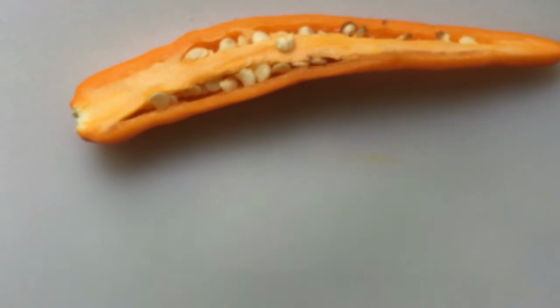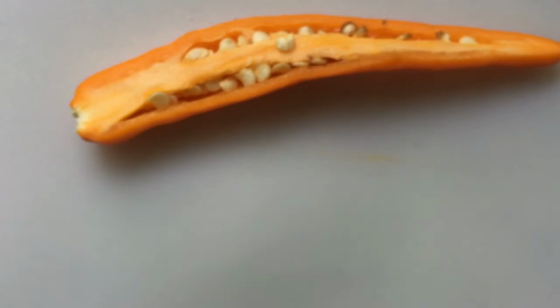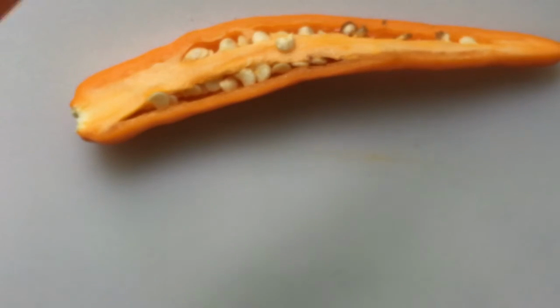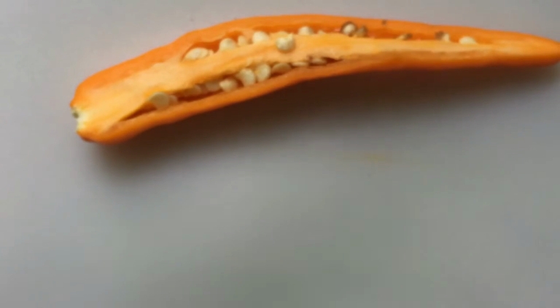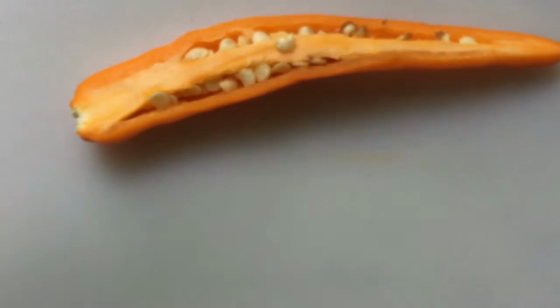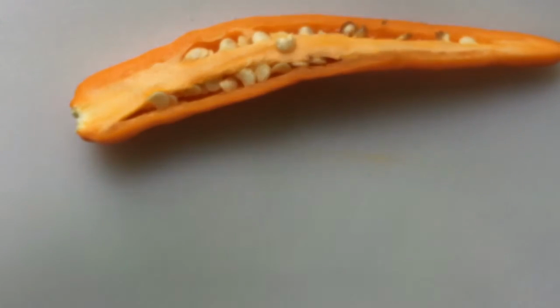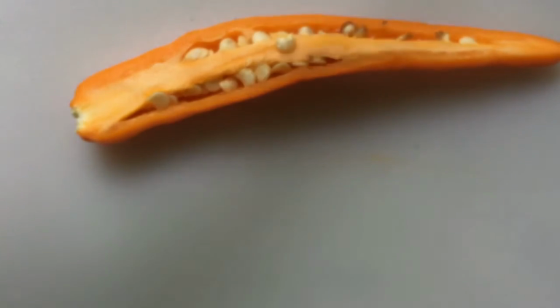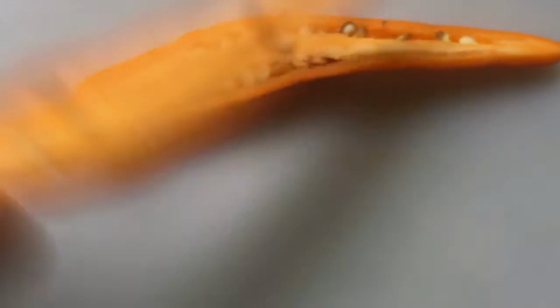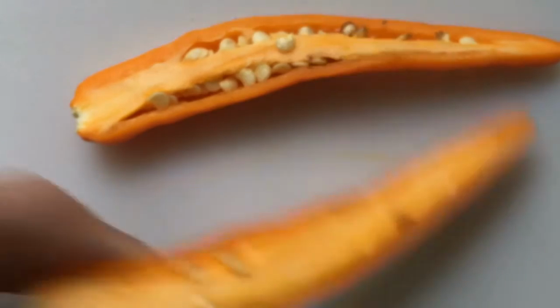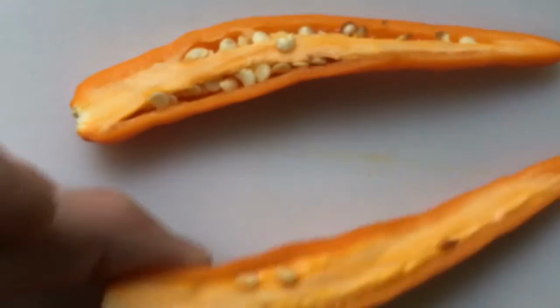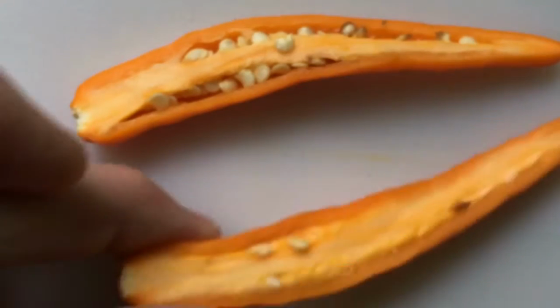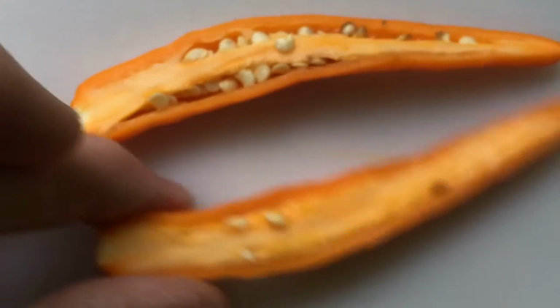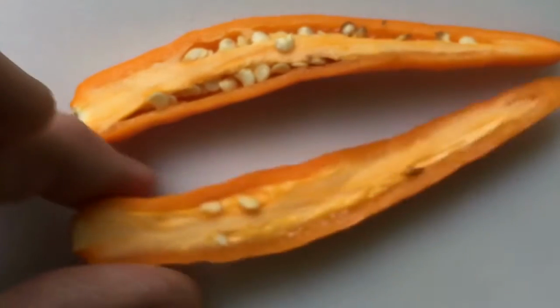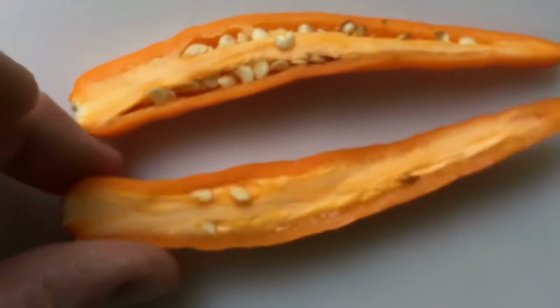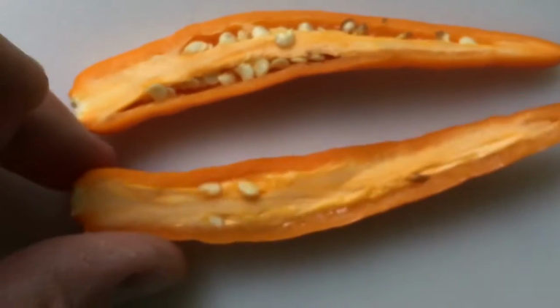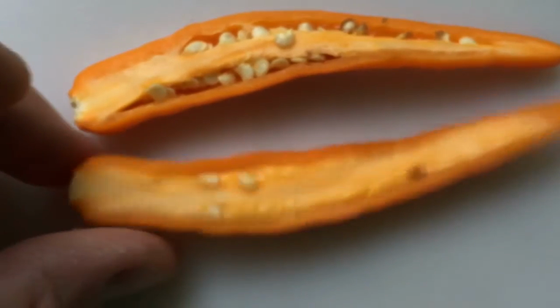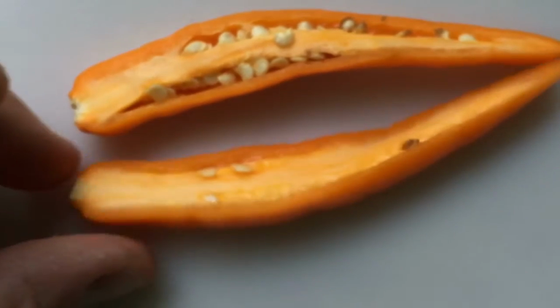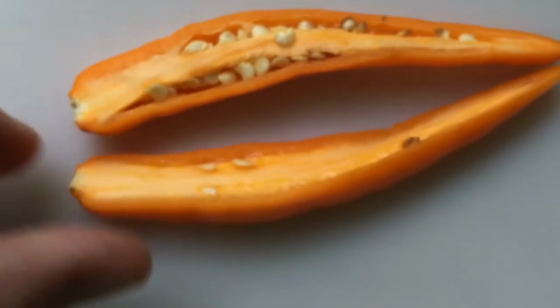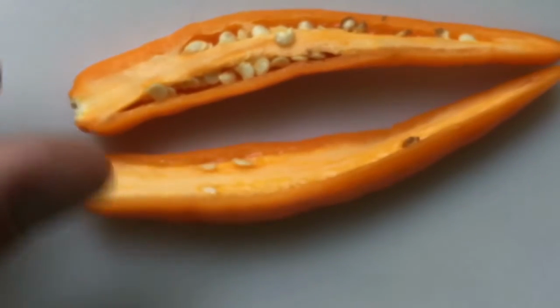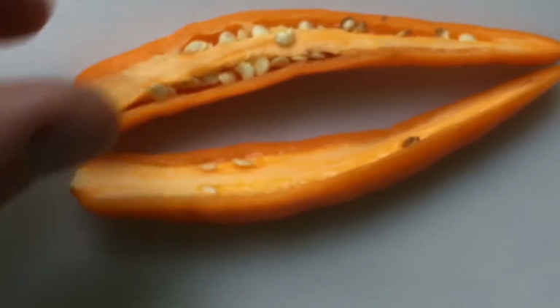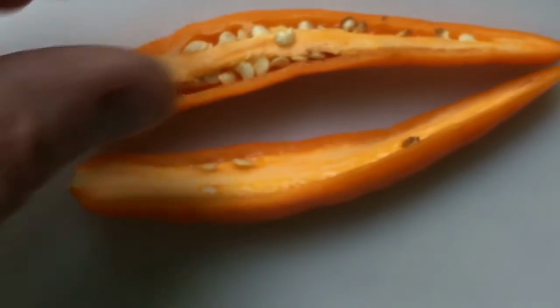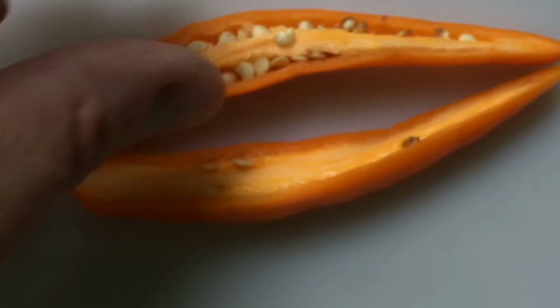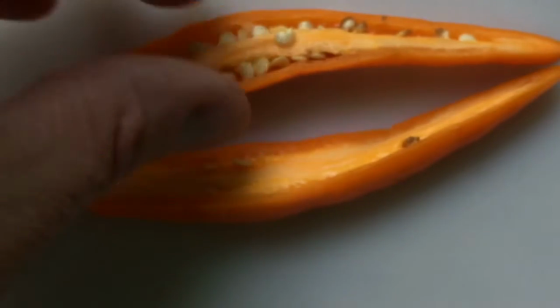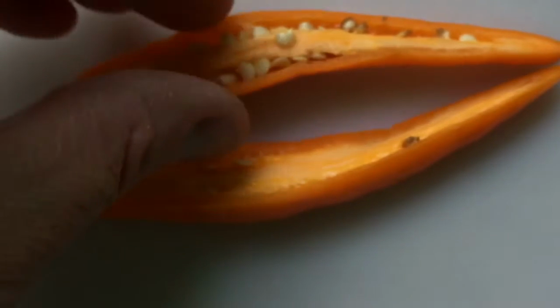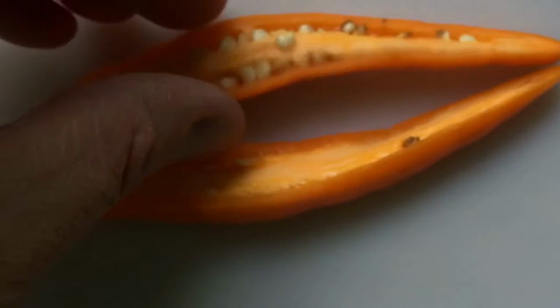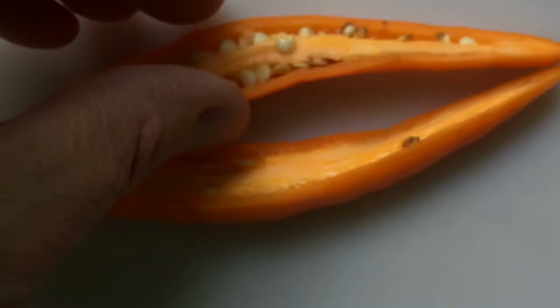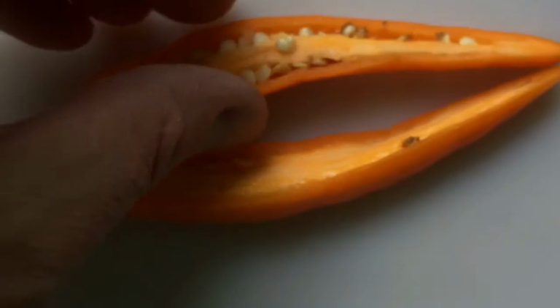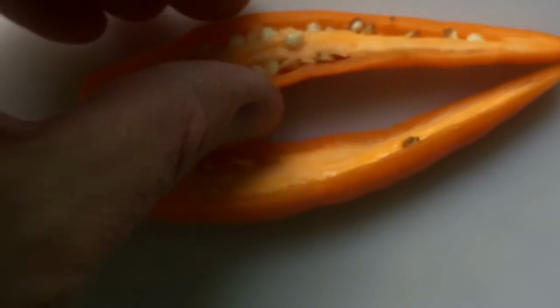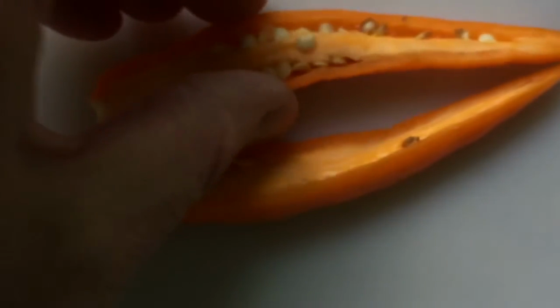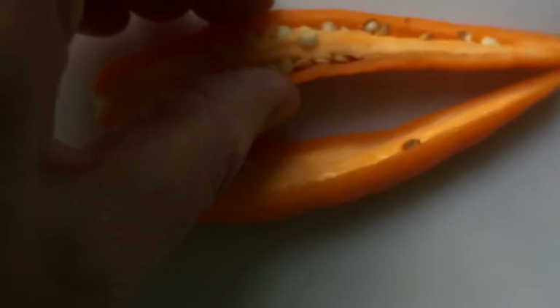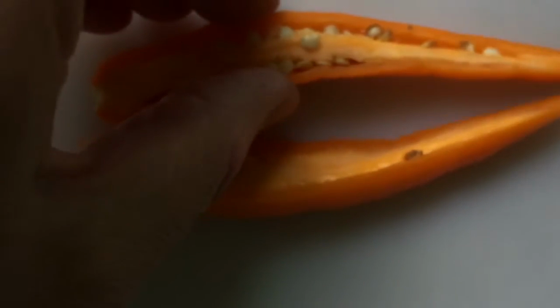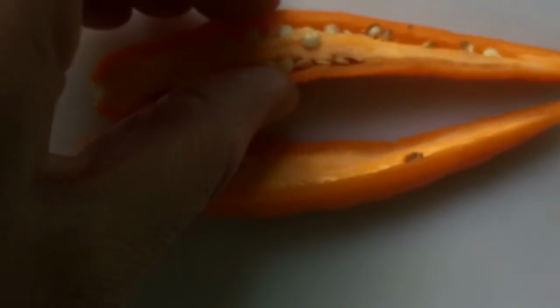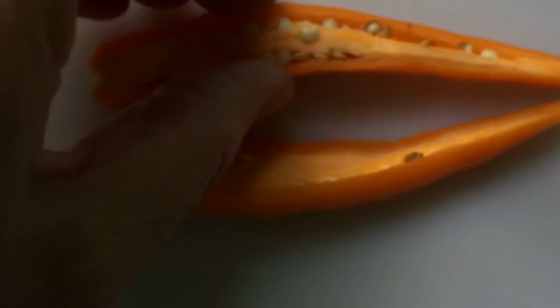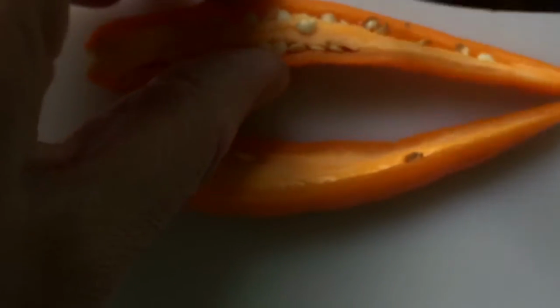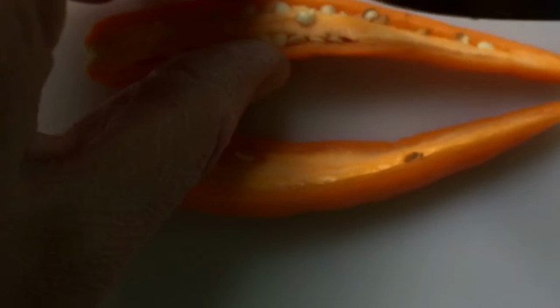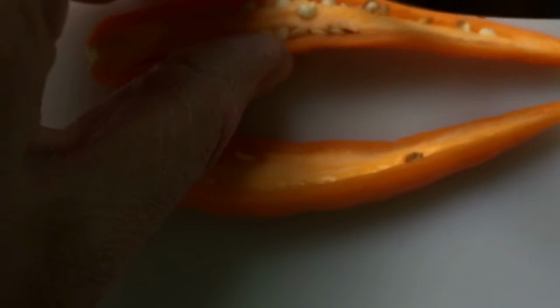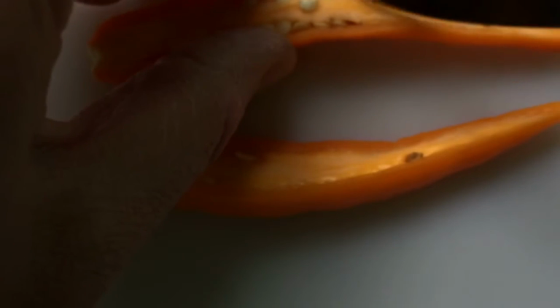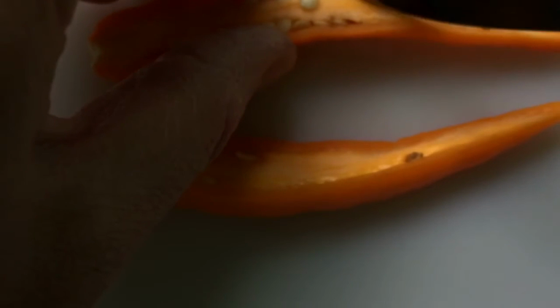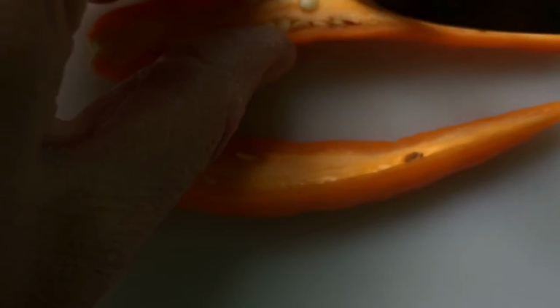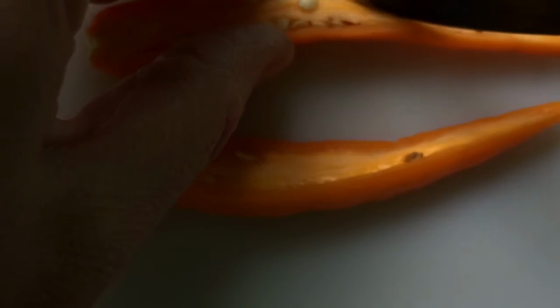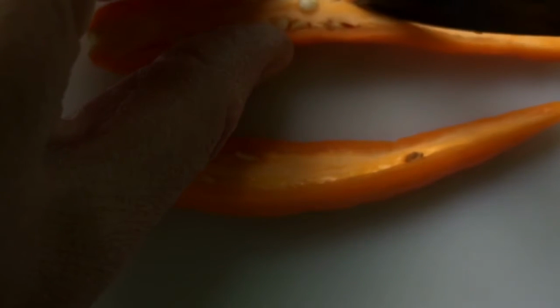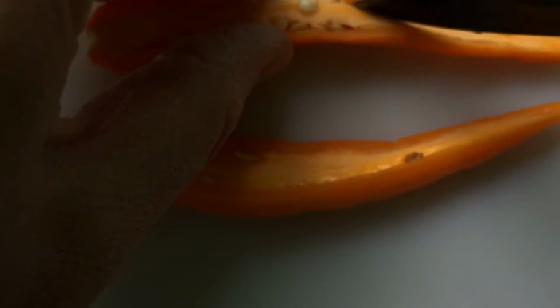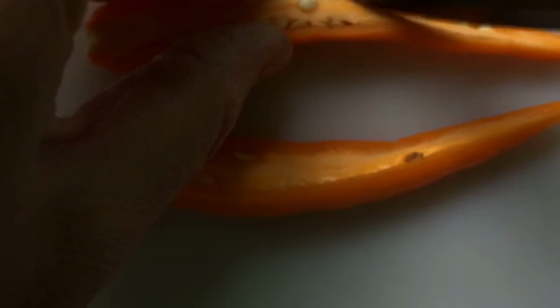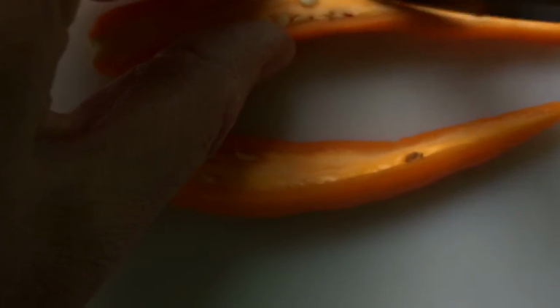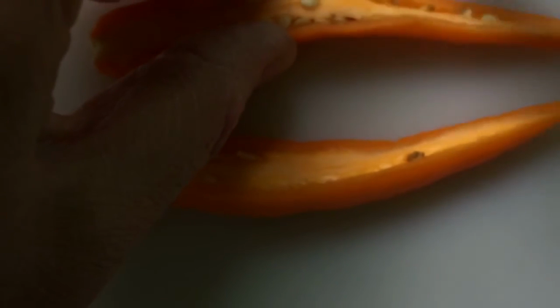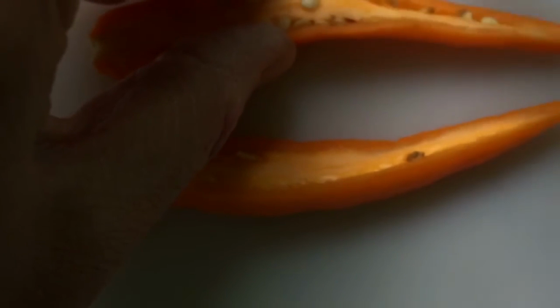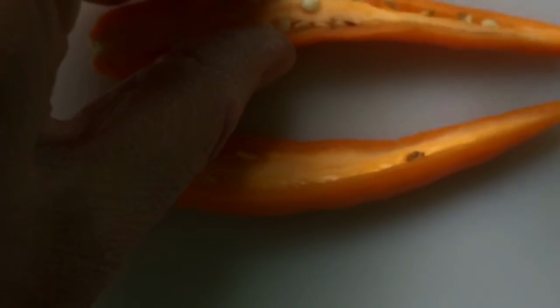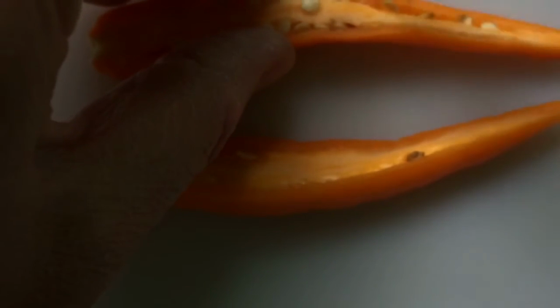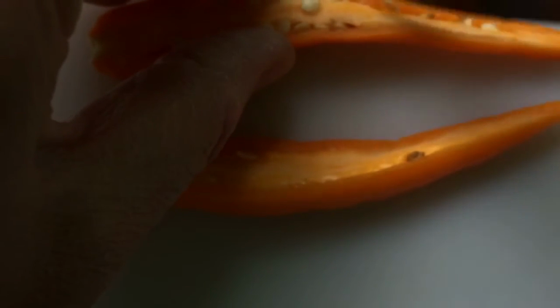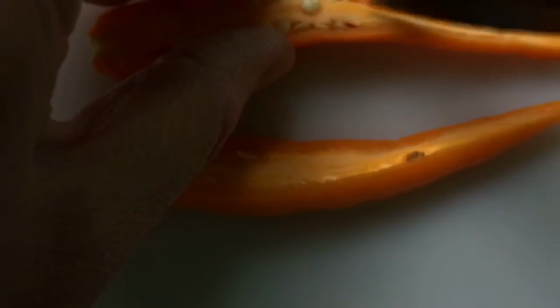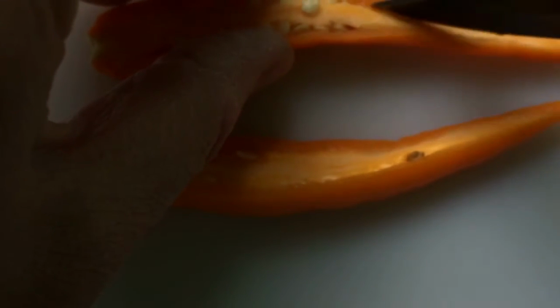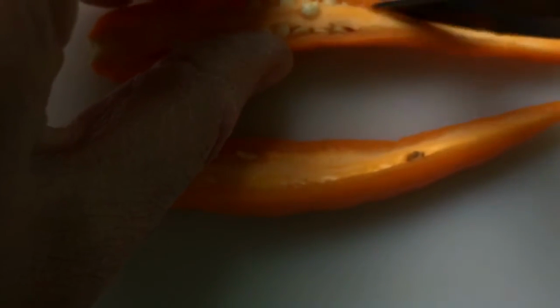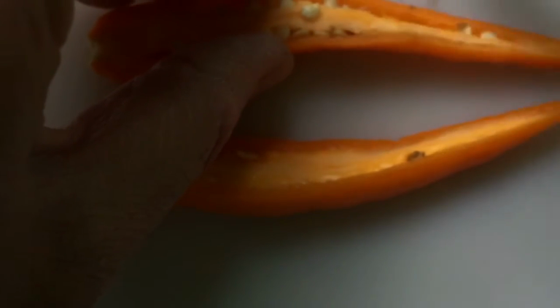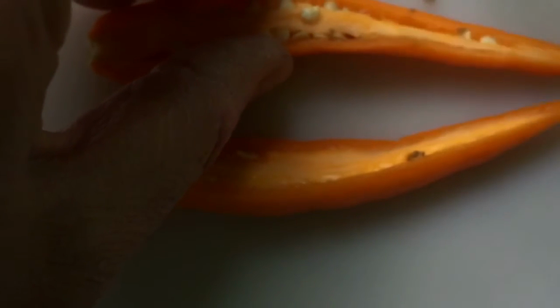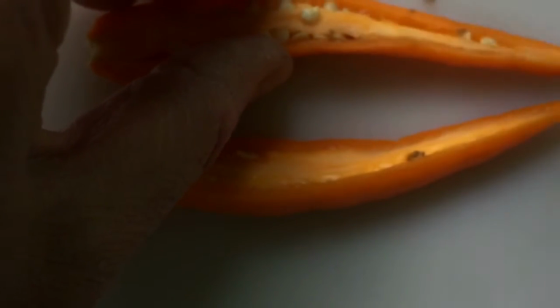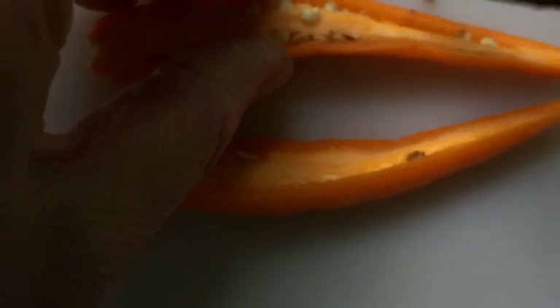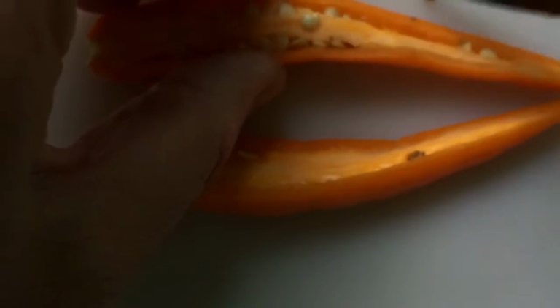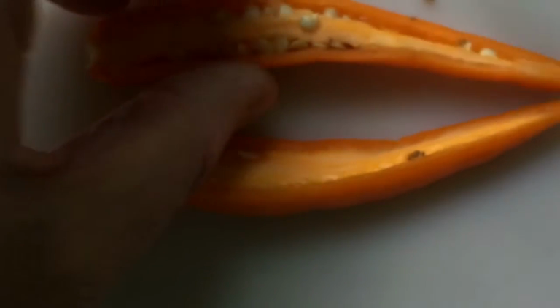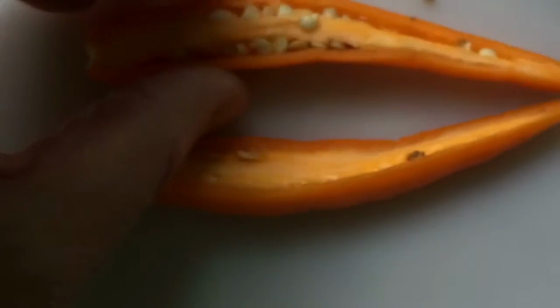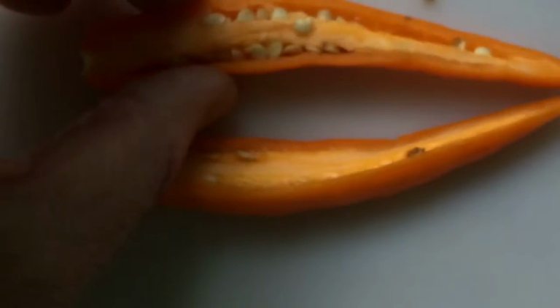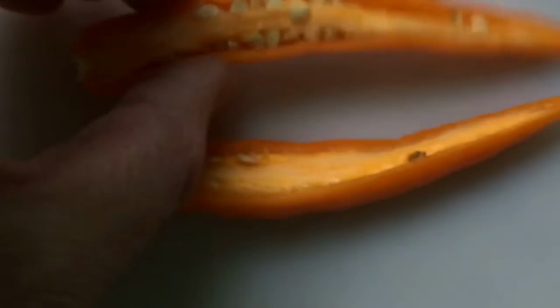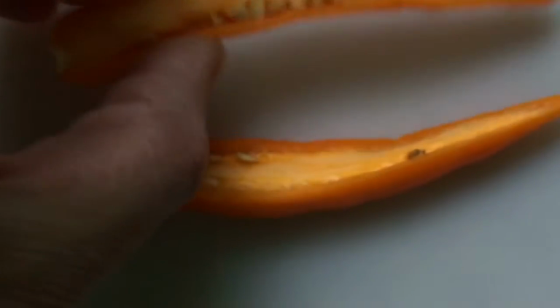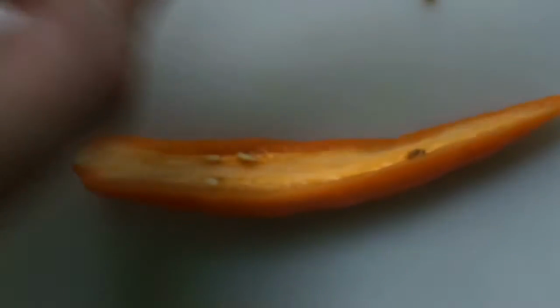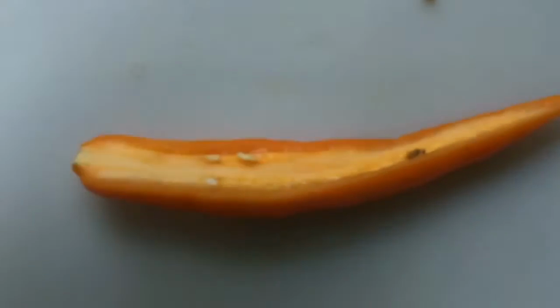It smells very annuum — kind of like an almost spicier bell pepper kind of smell.